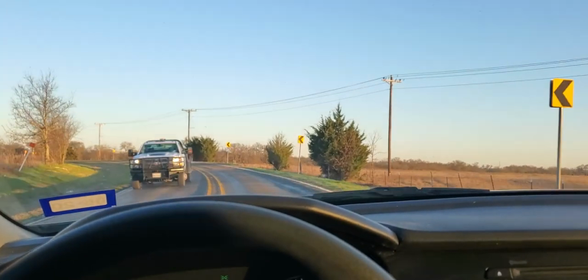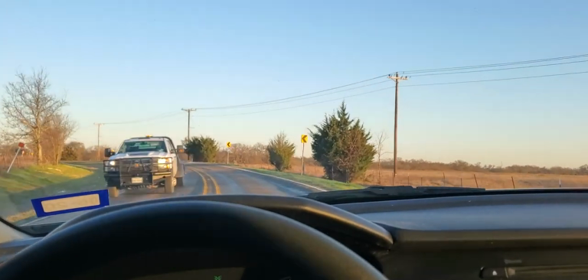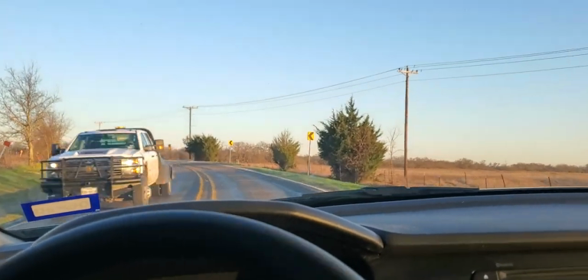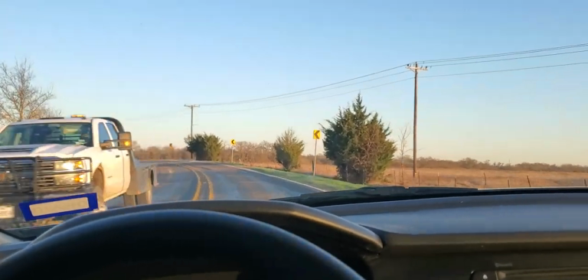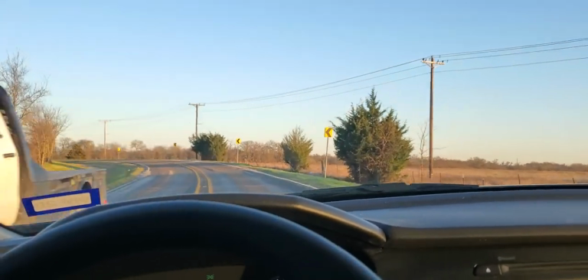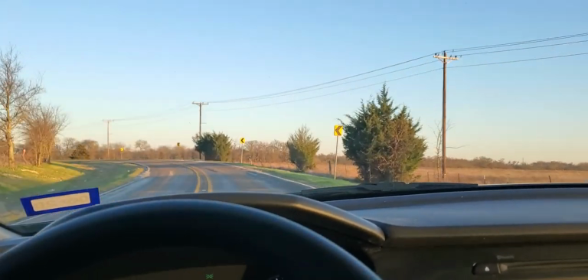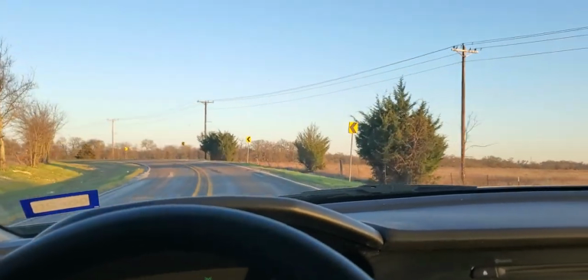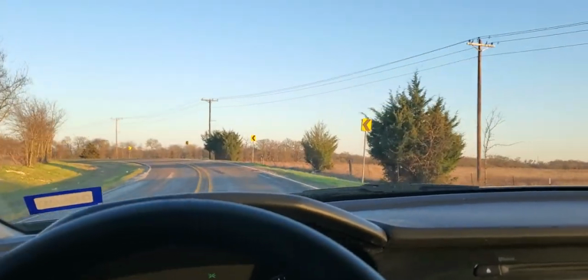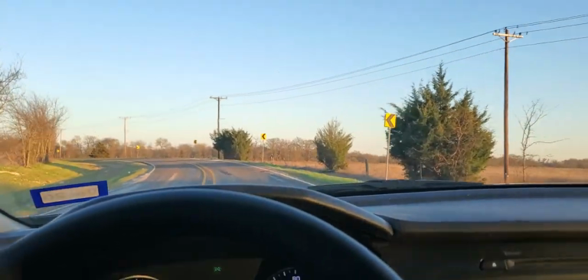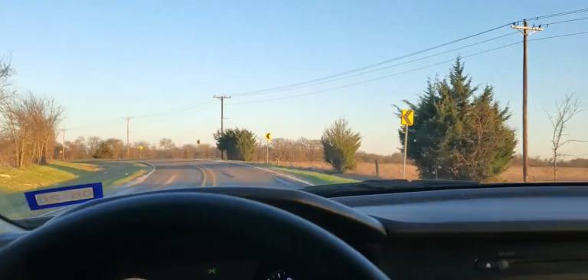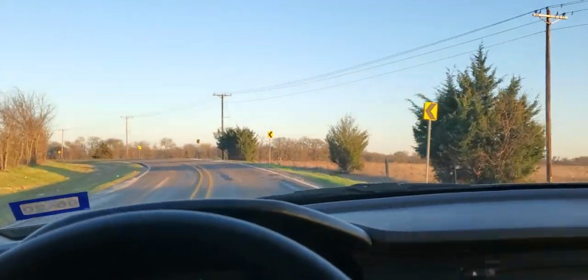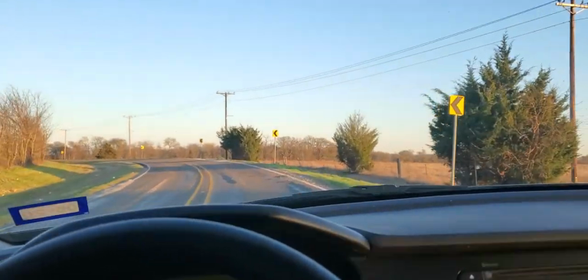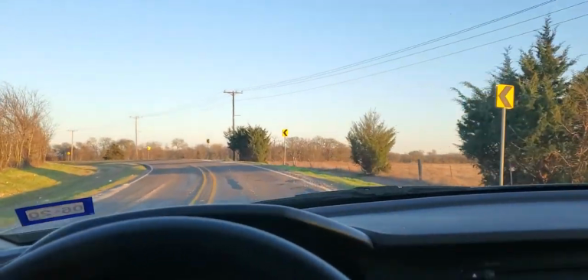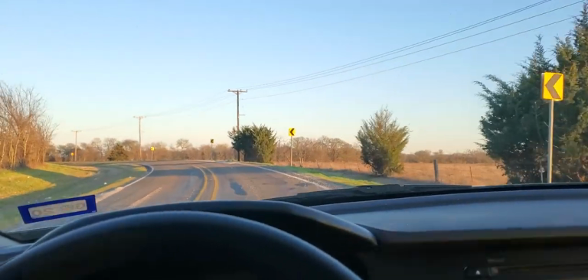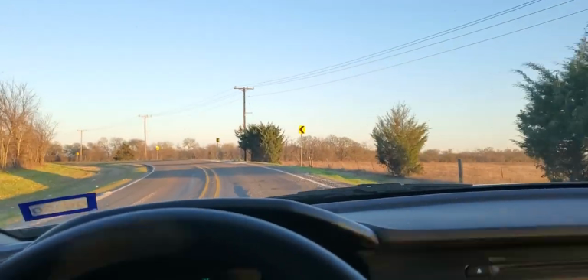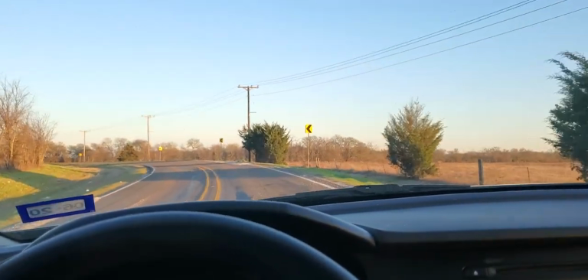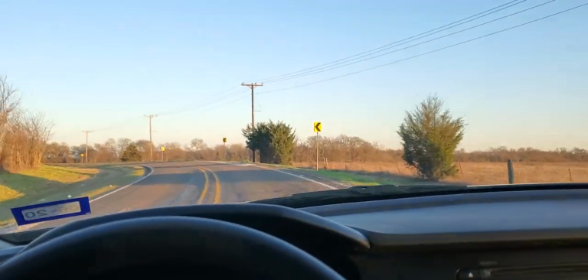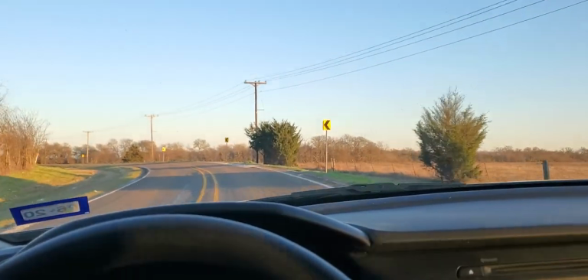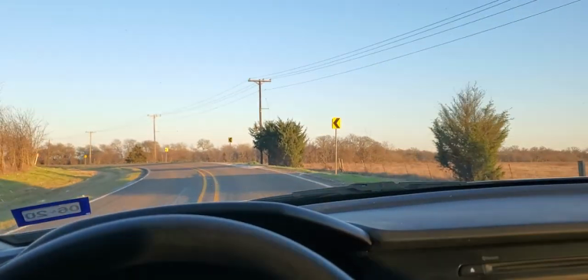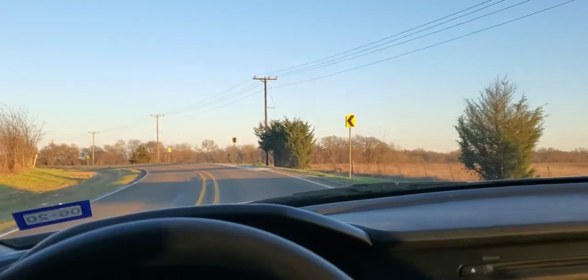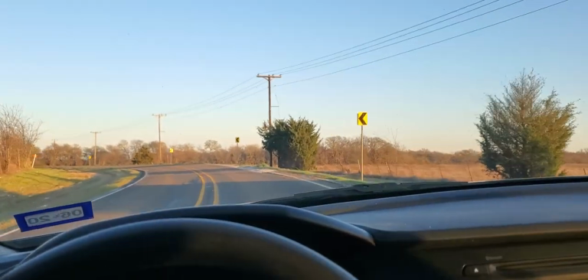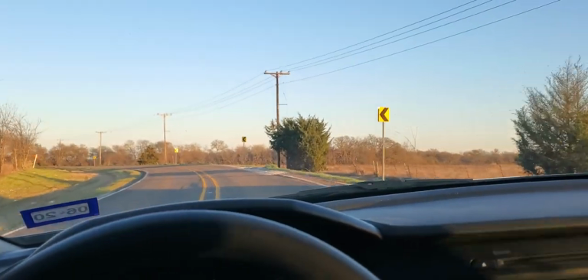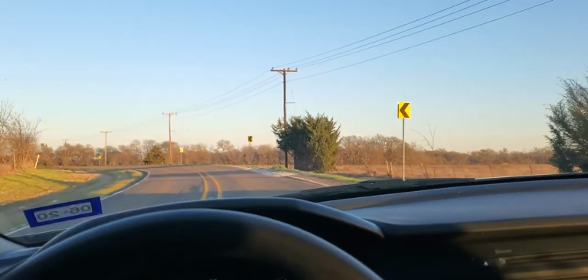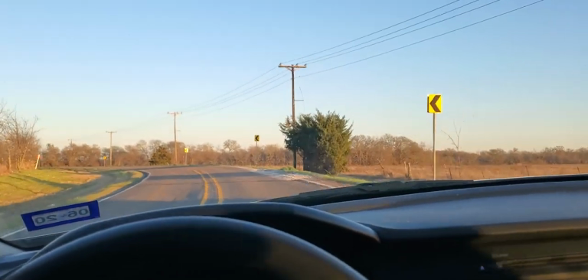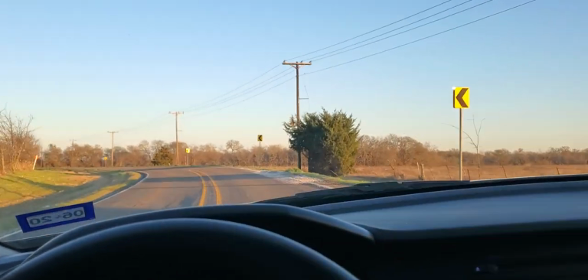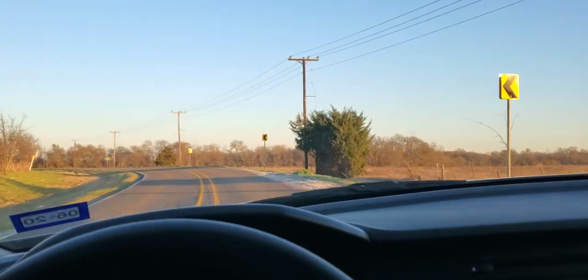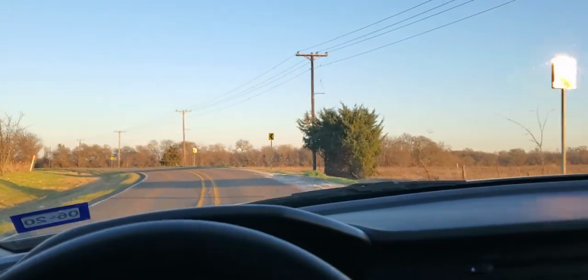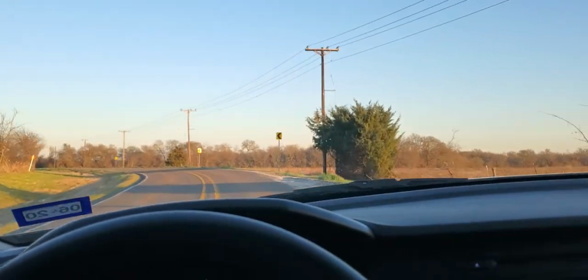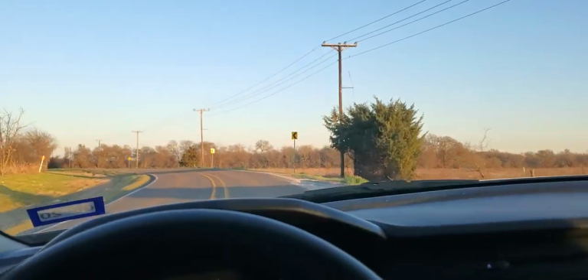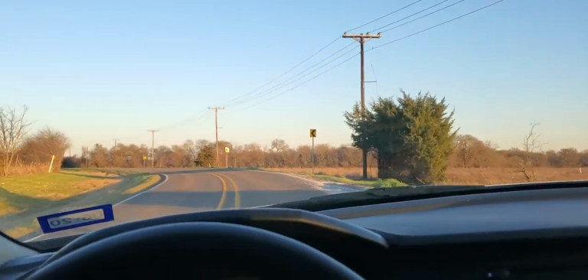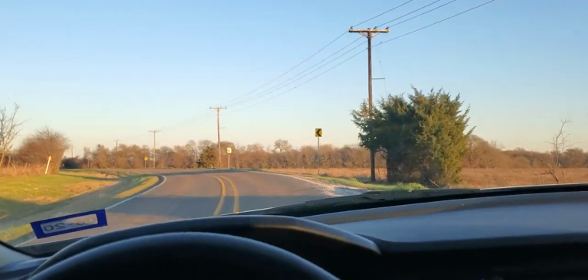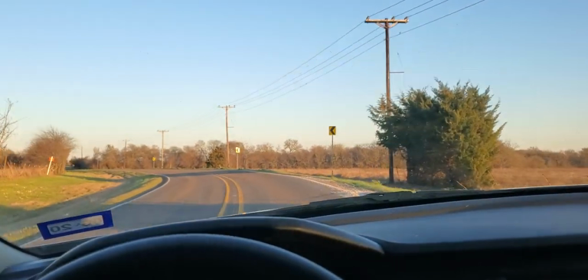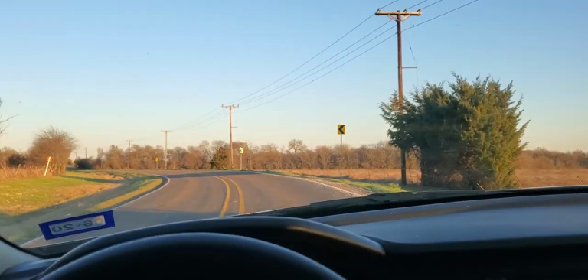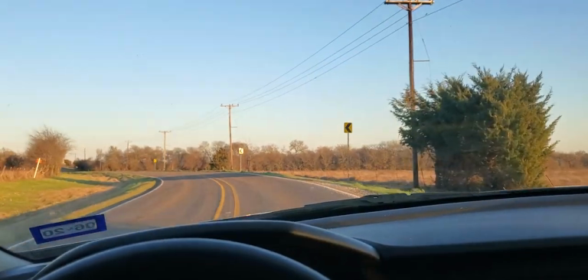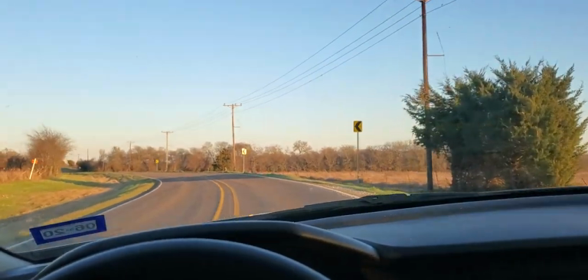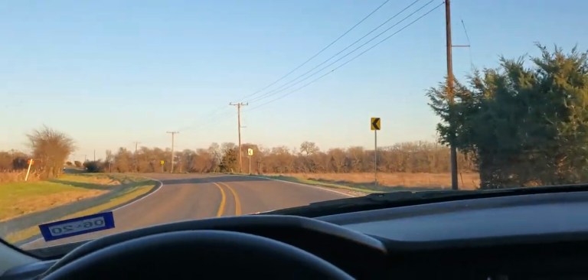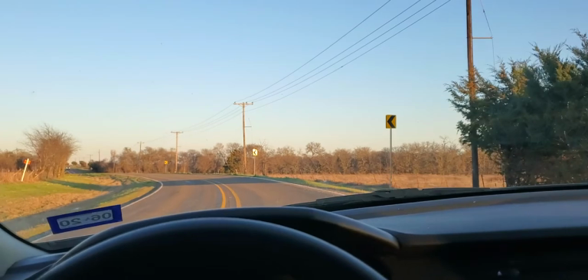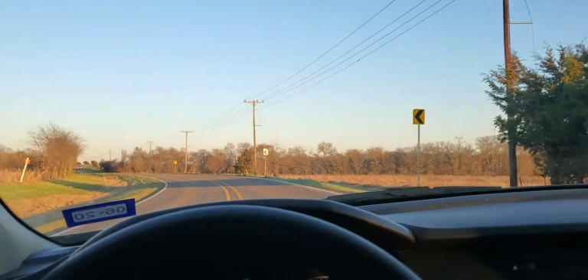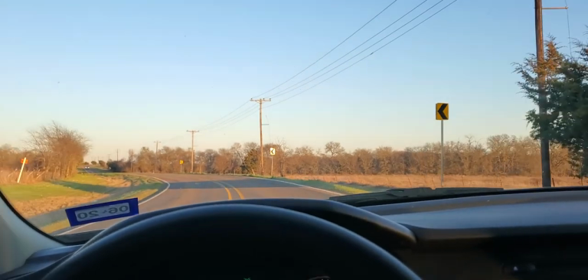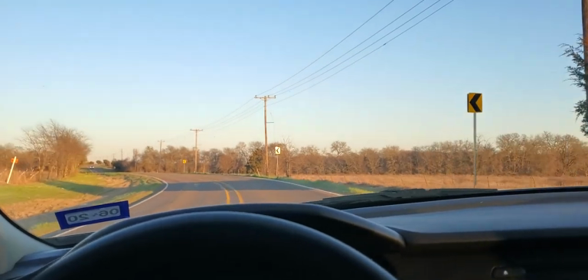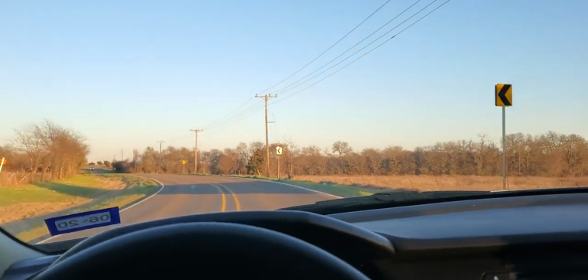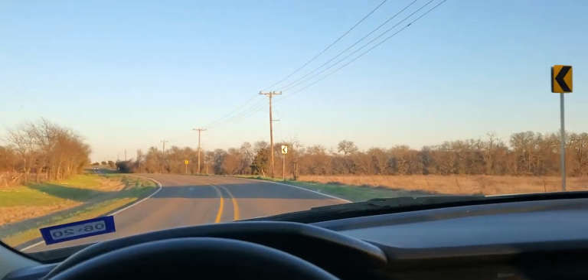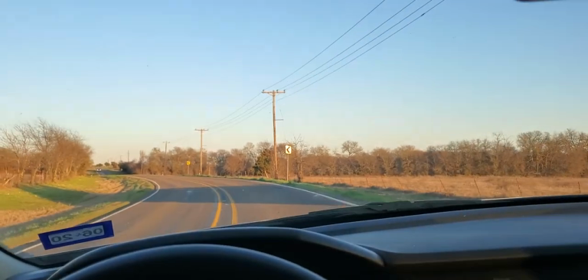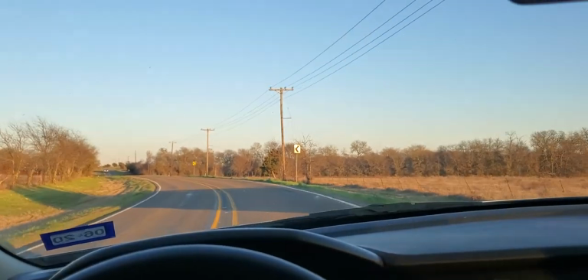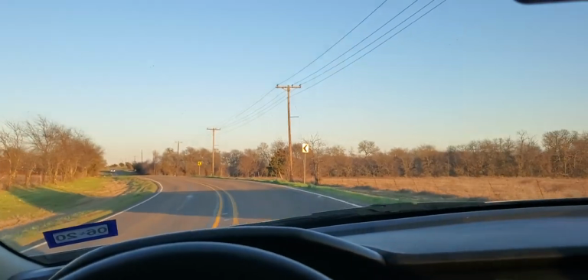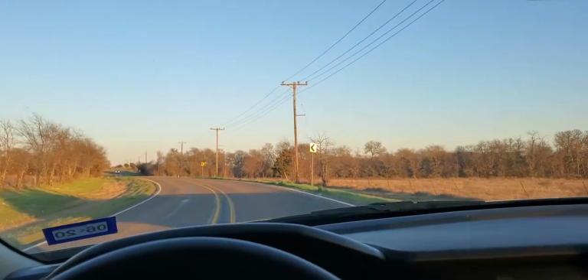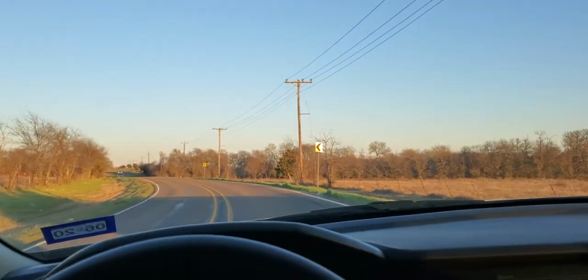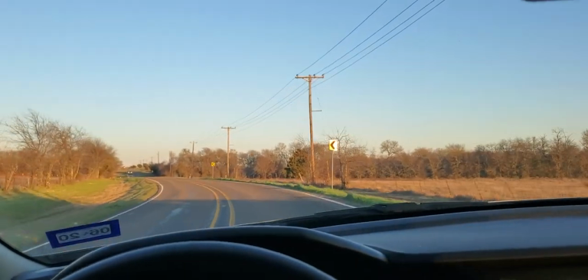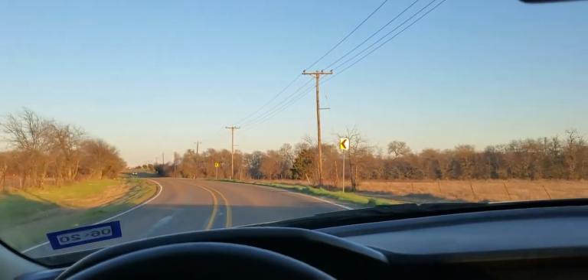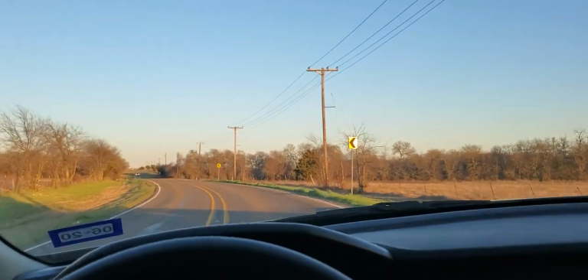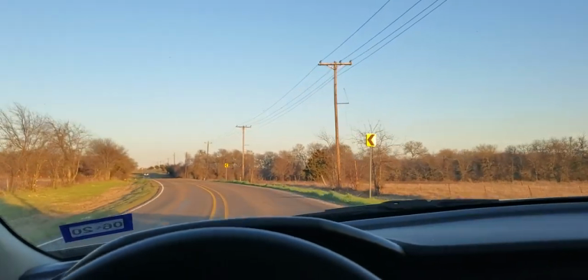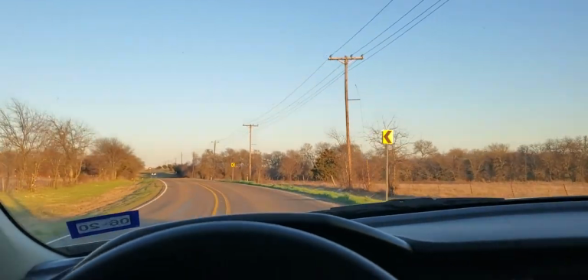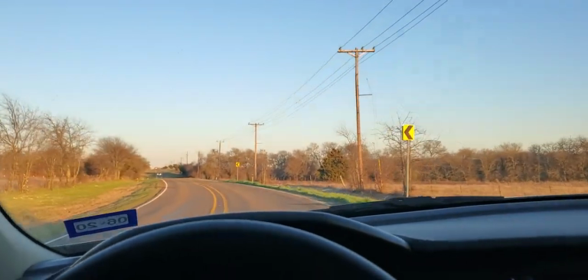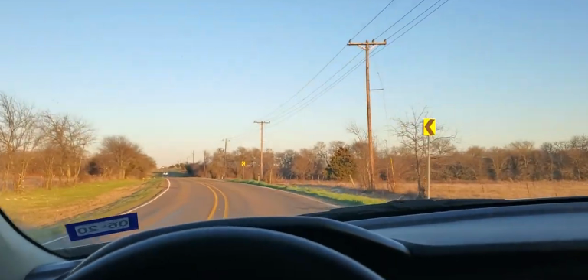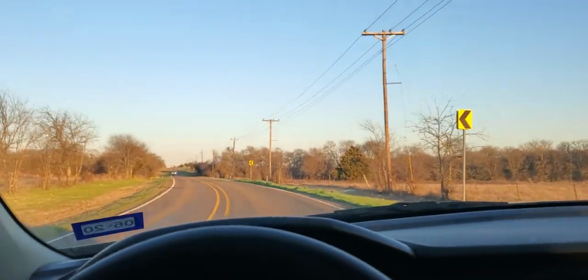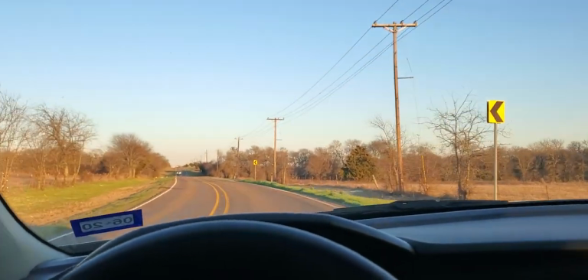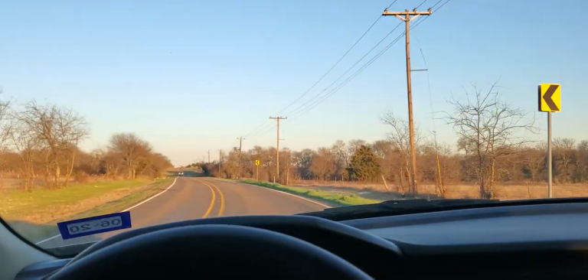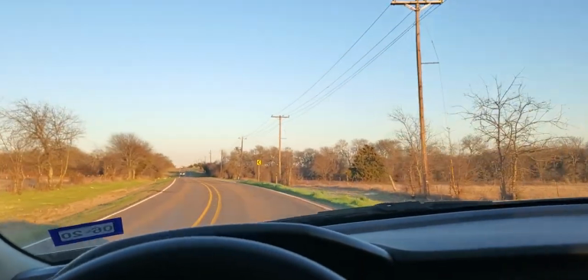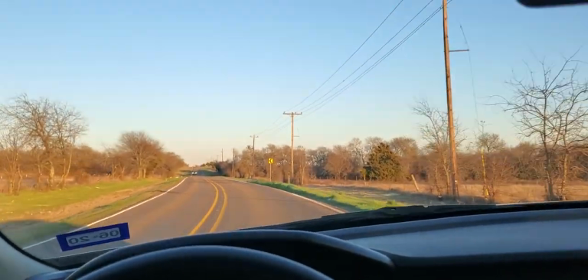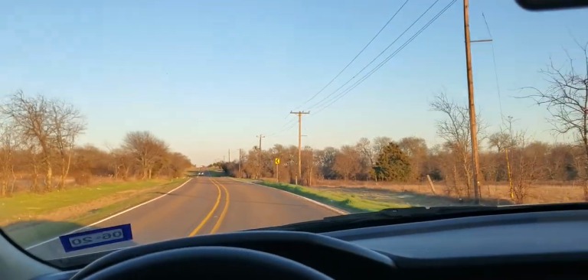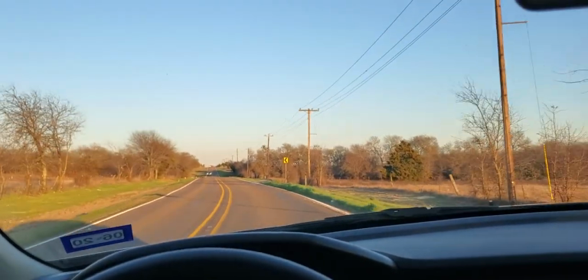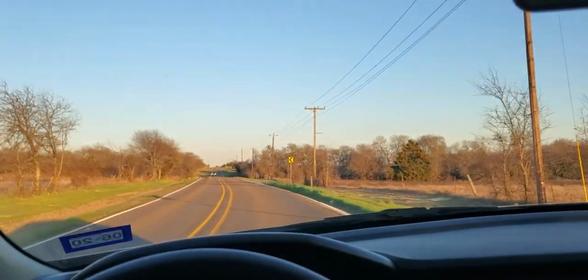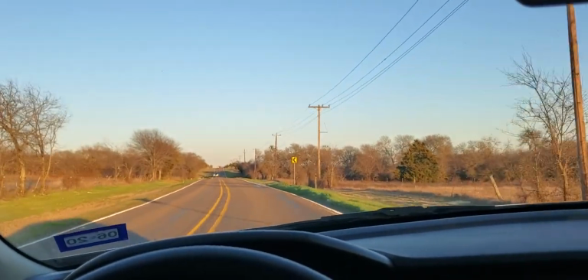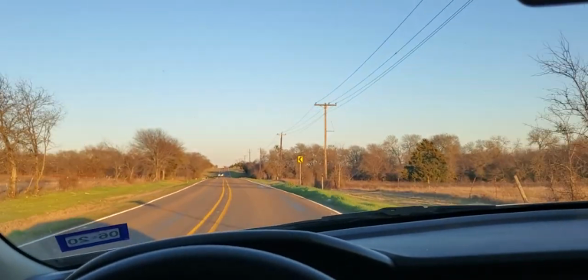Hey everybody, I haven't done a video in a while. I've had a lot of stuff going on. The last thing I did was talking about my dad dying.